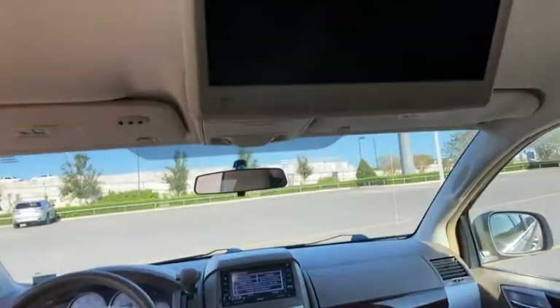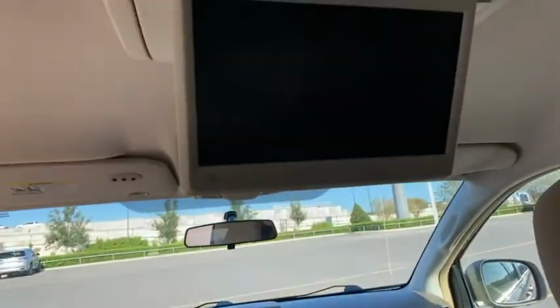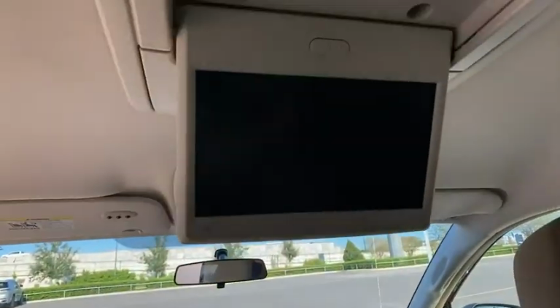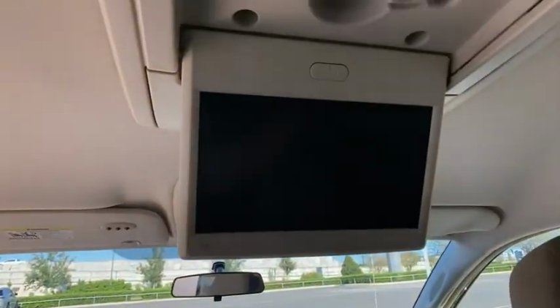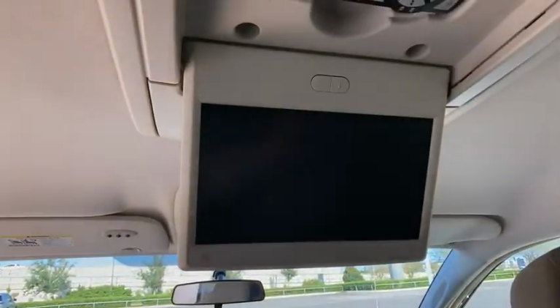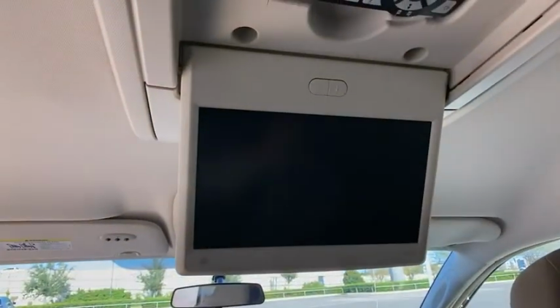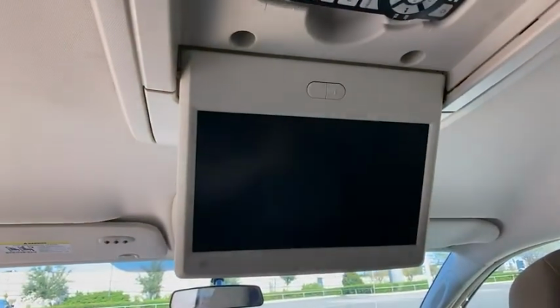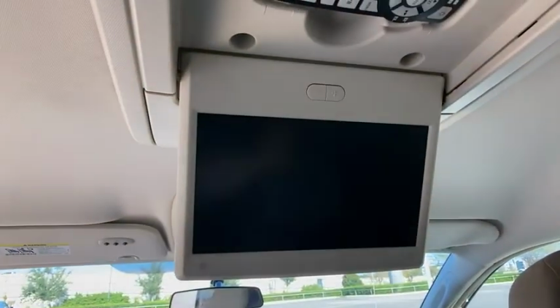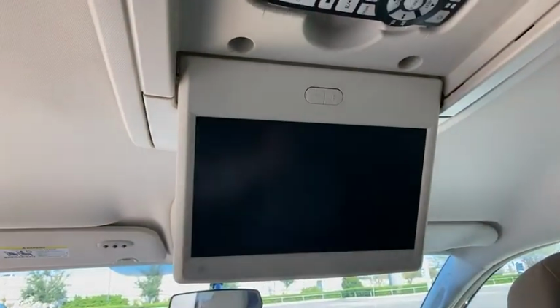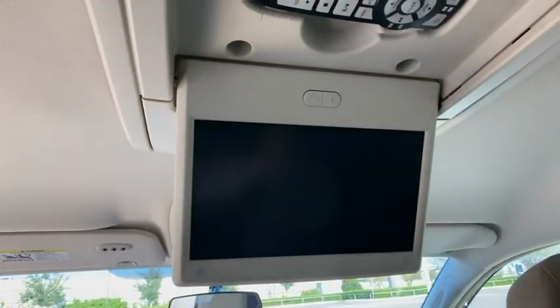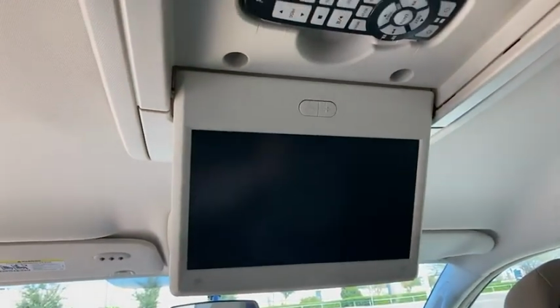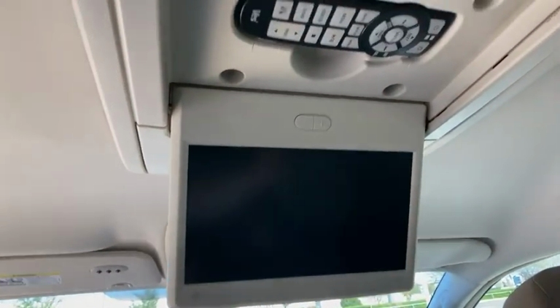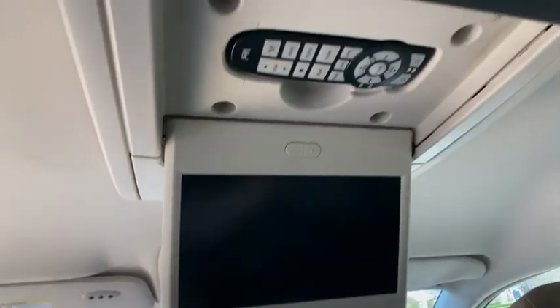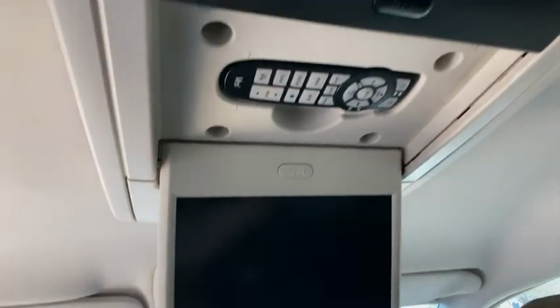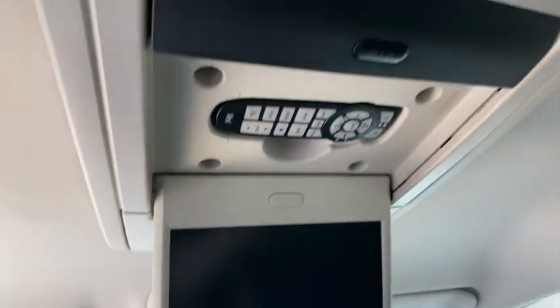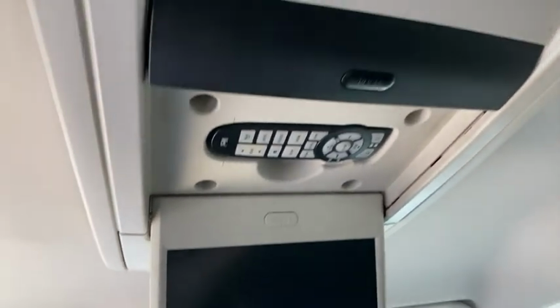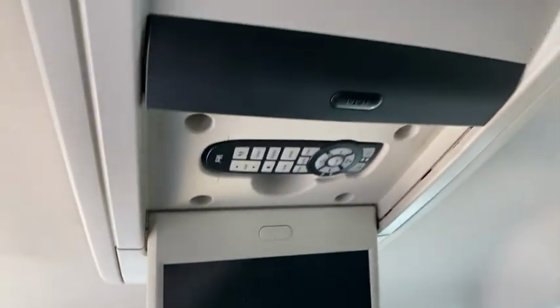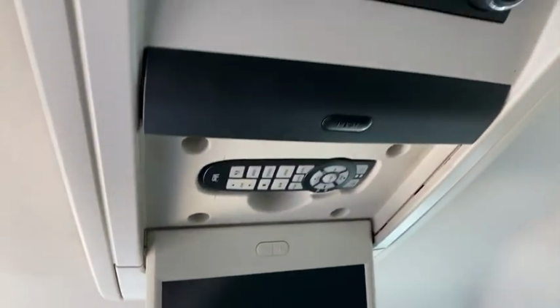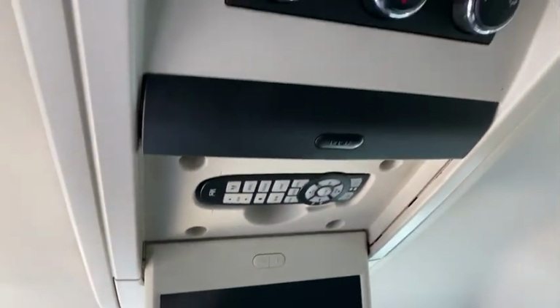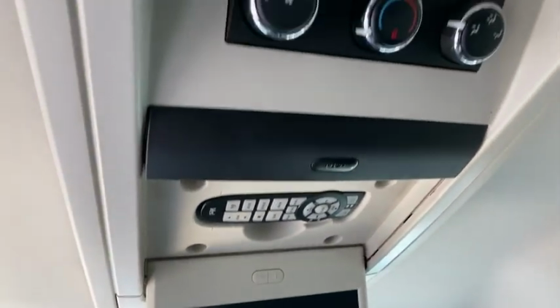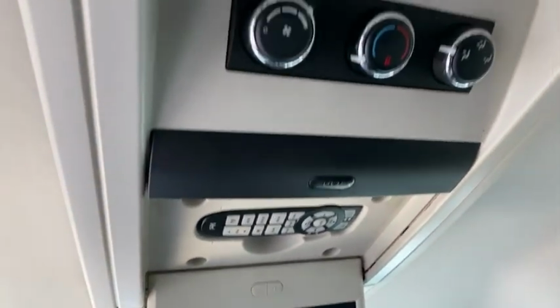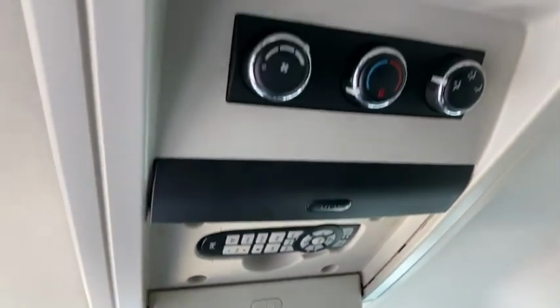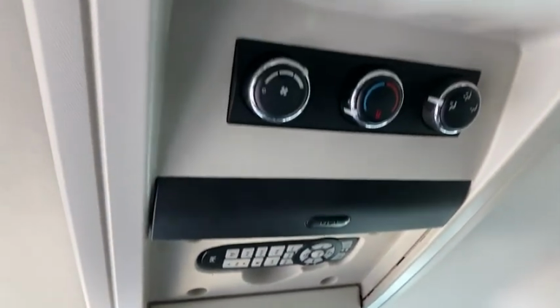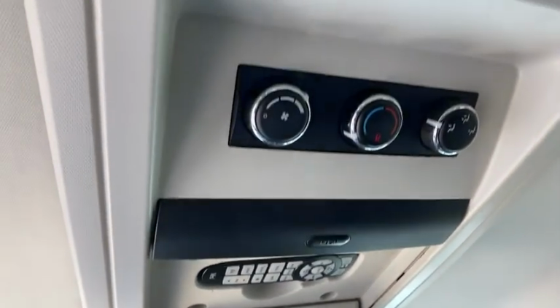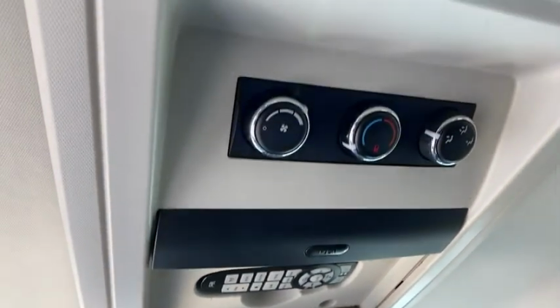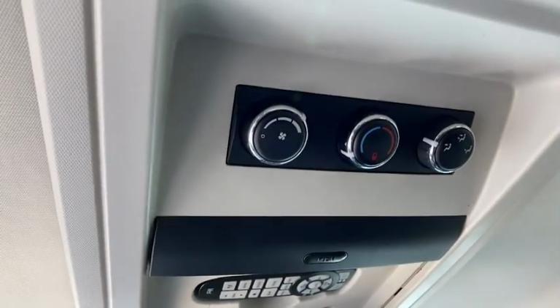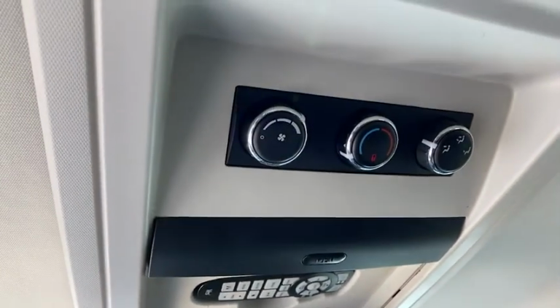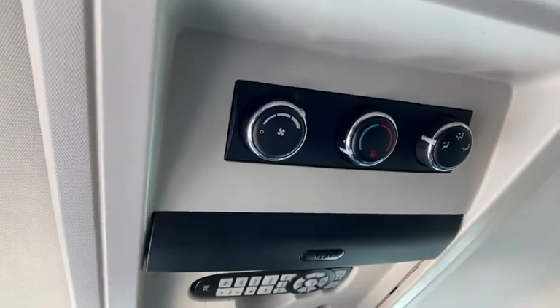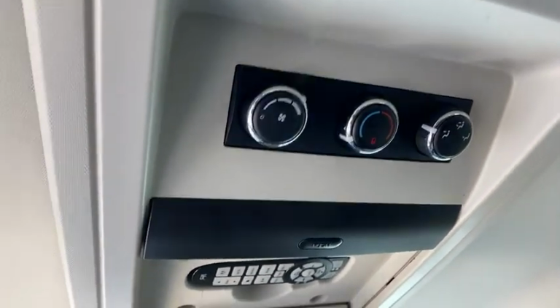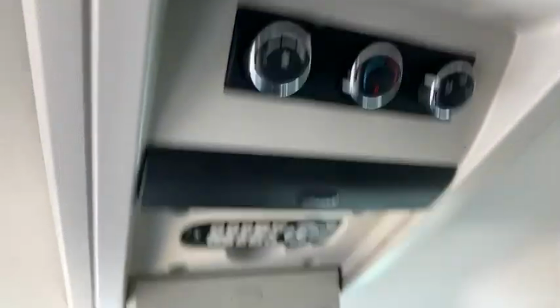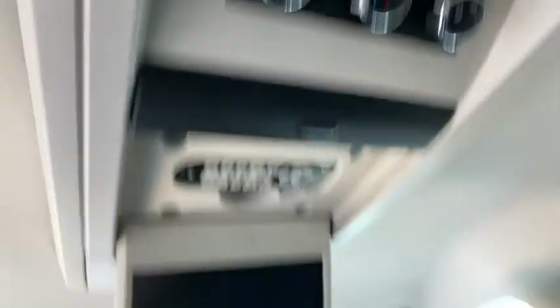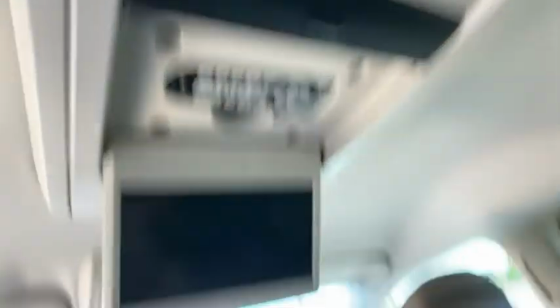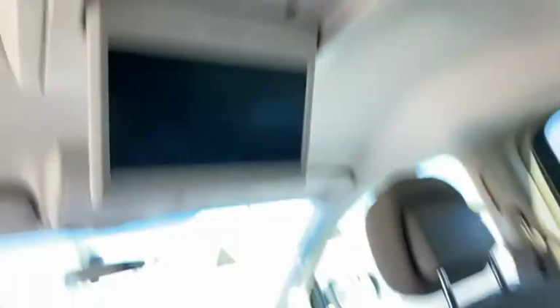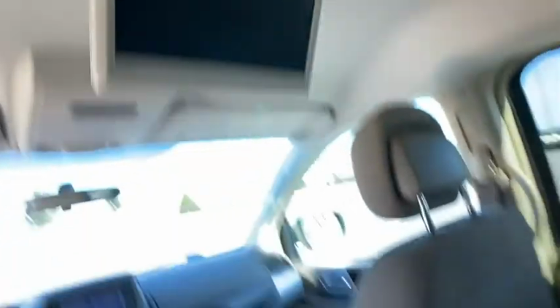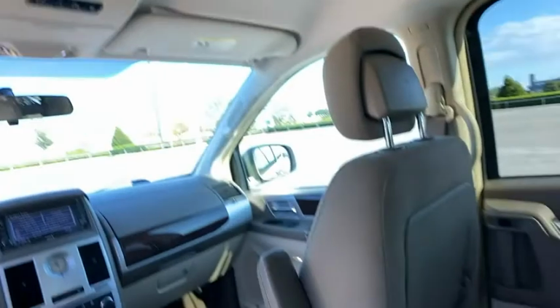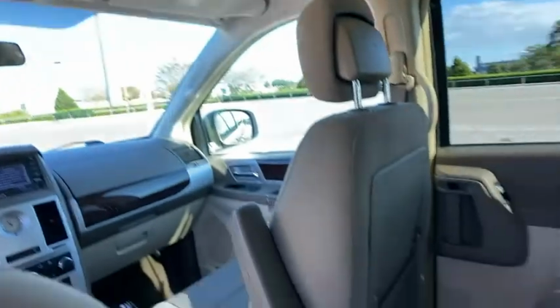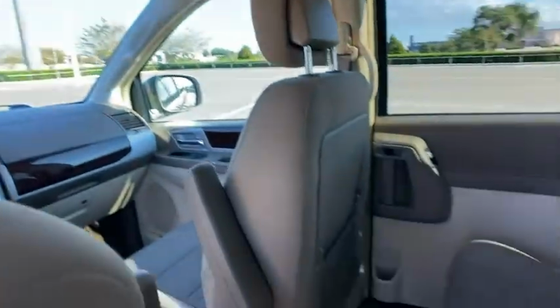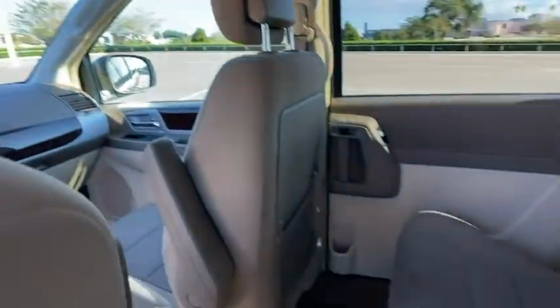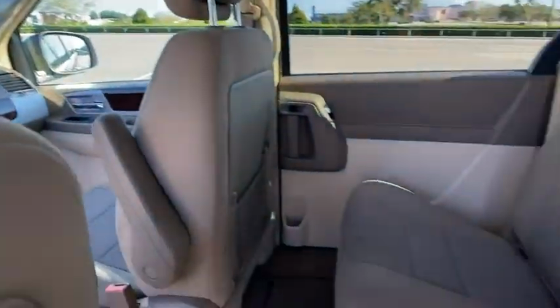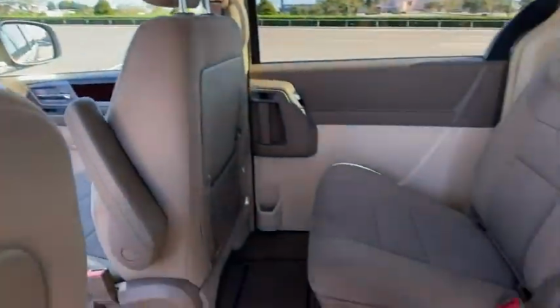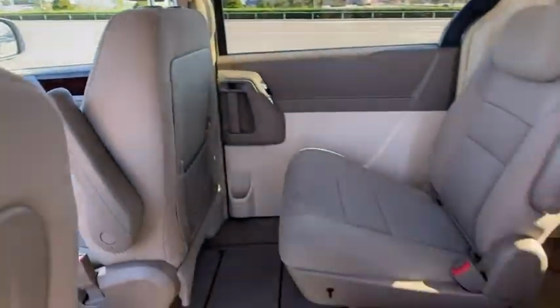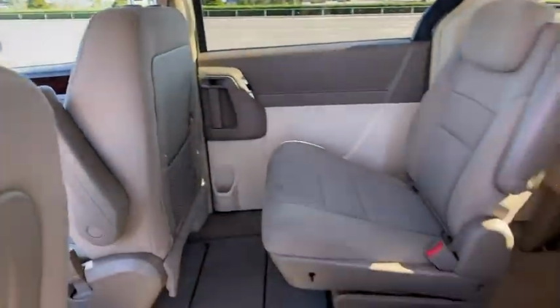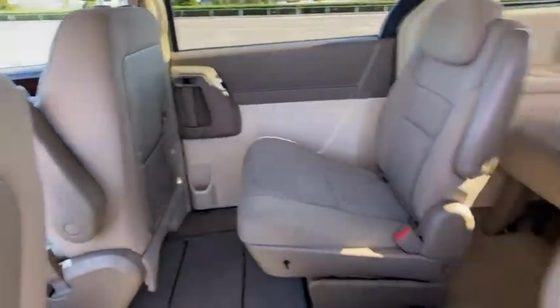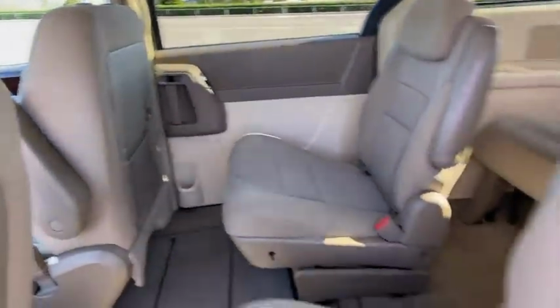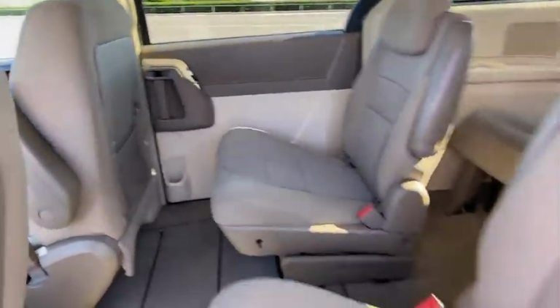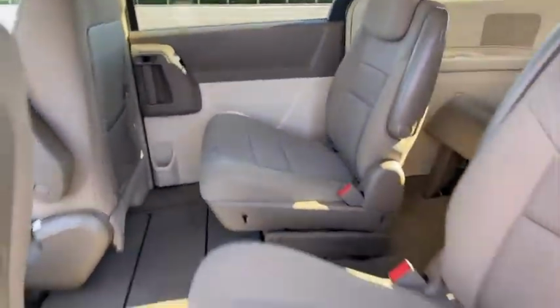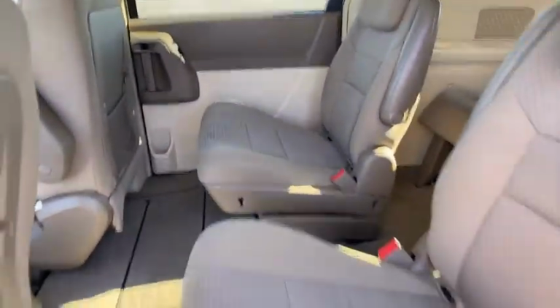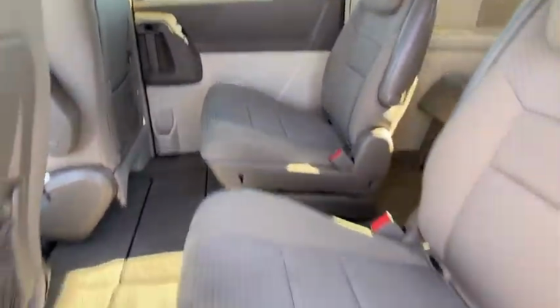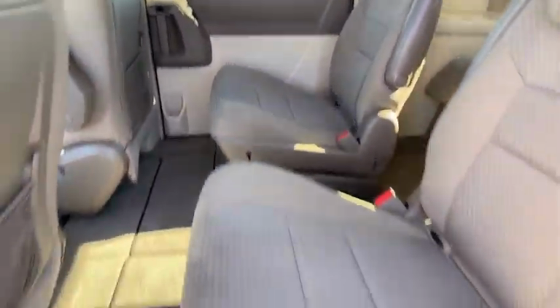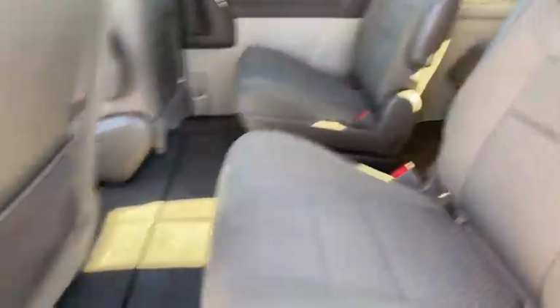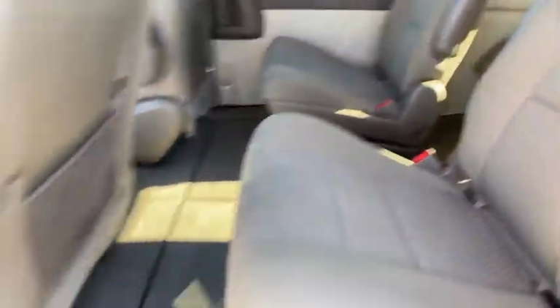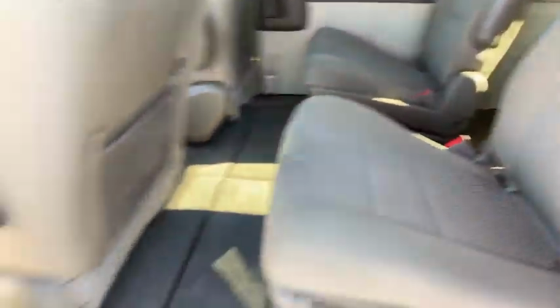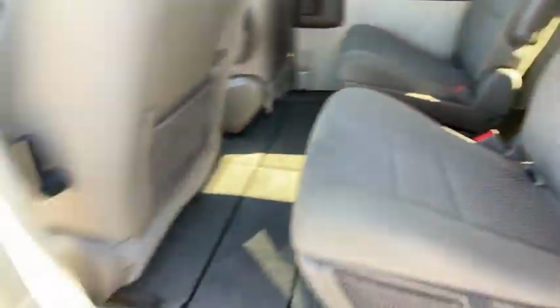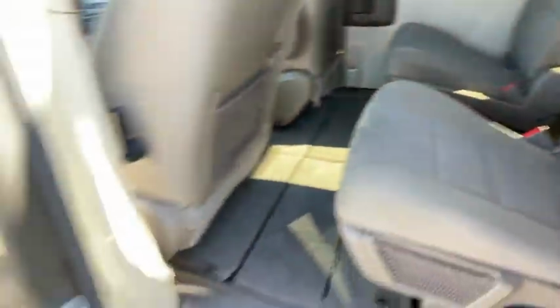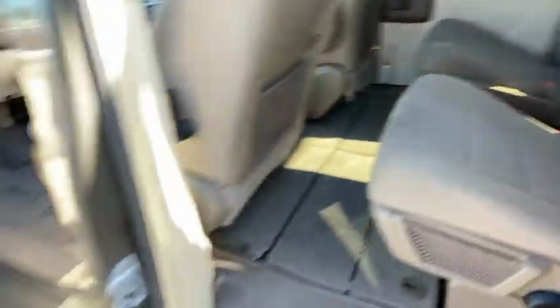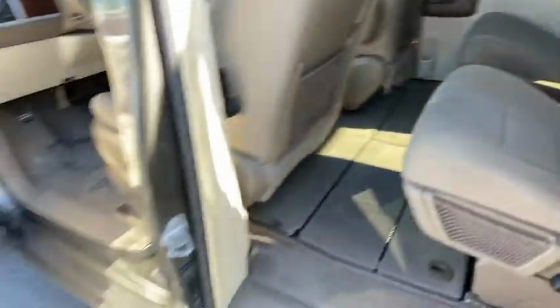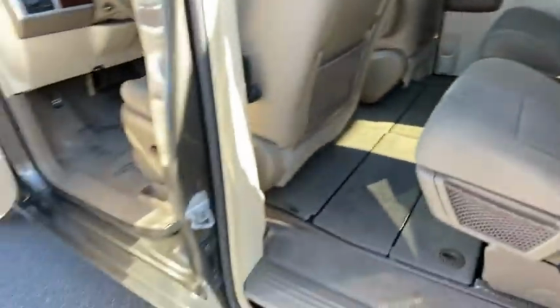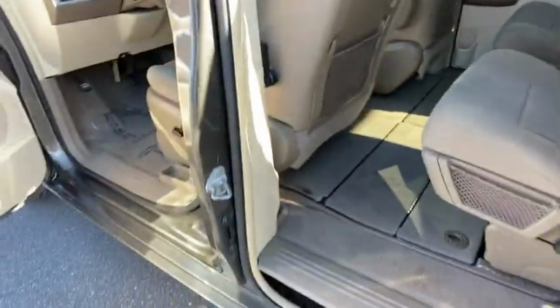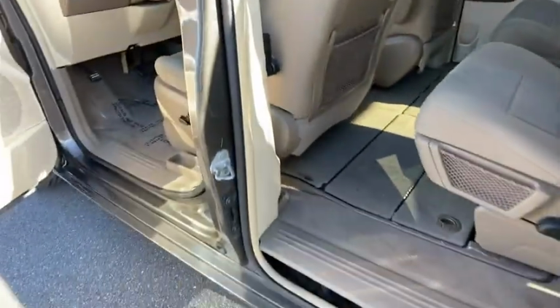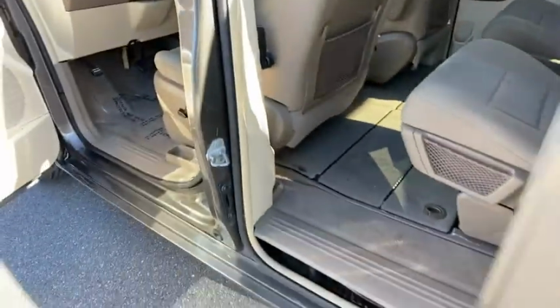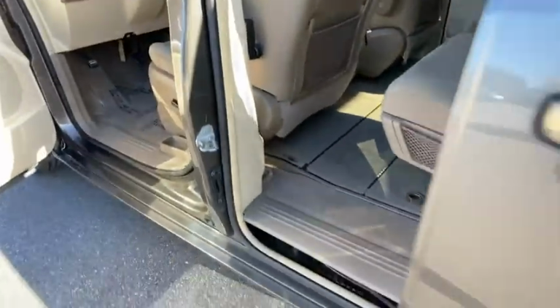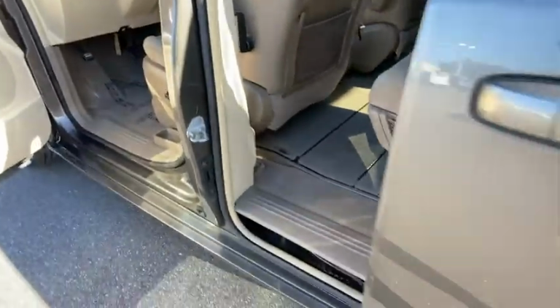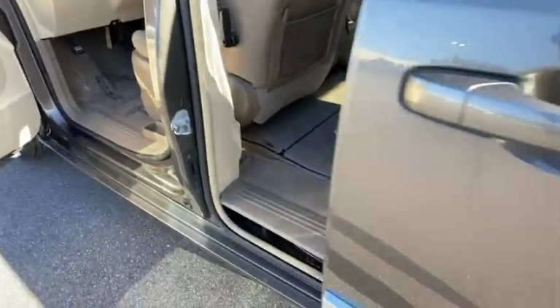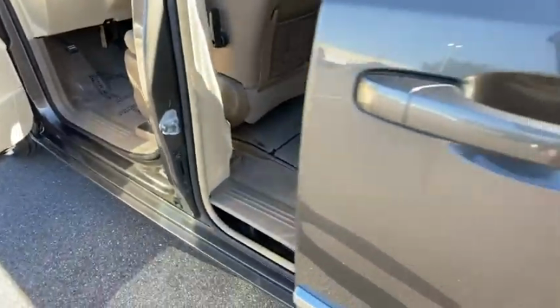Floor mats, AM-FM stereo radio, front-wheel drive, universal garage door opener, rear defrost, trip computer.